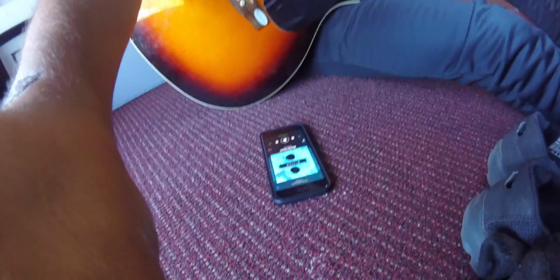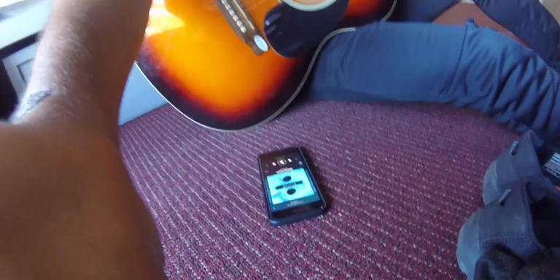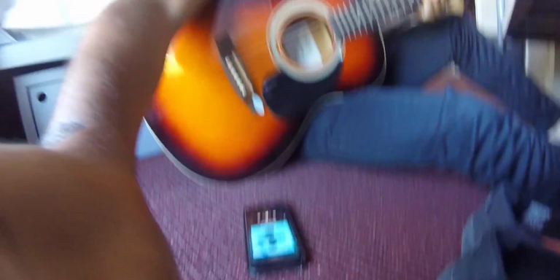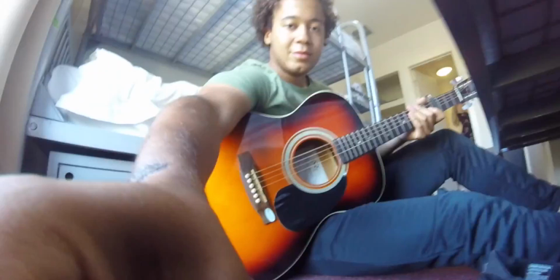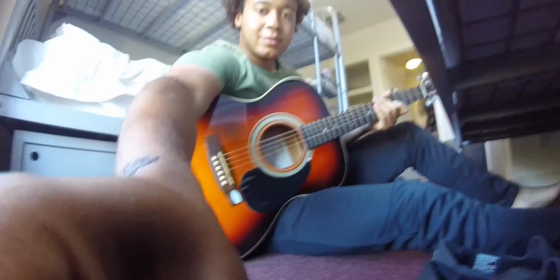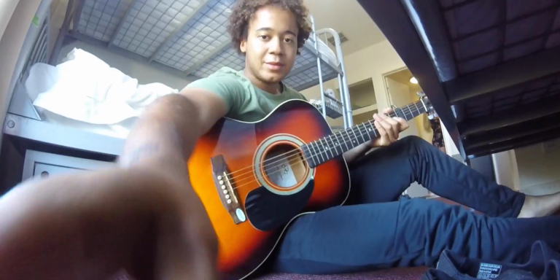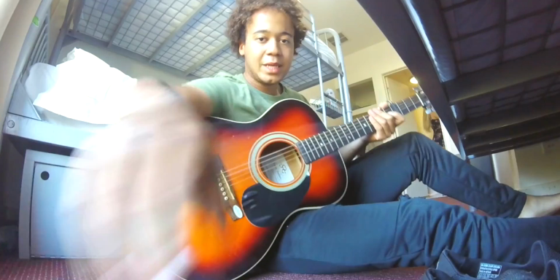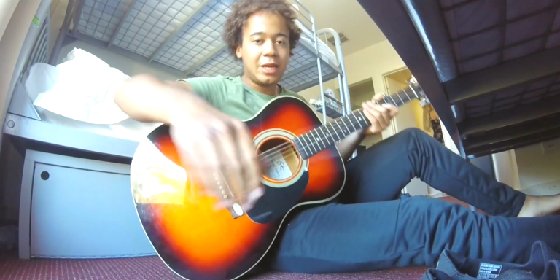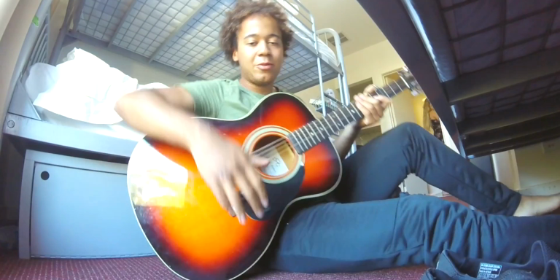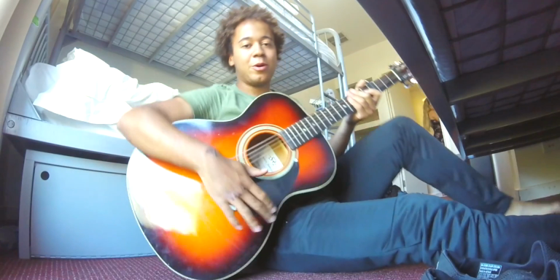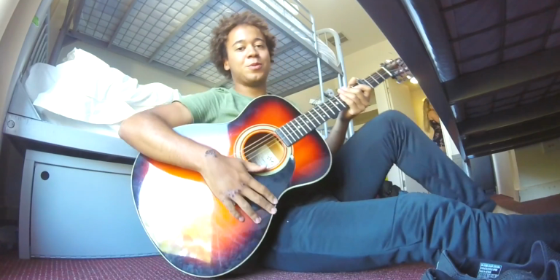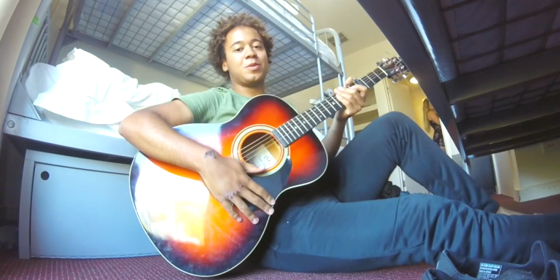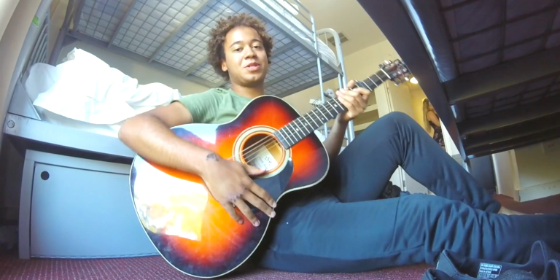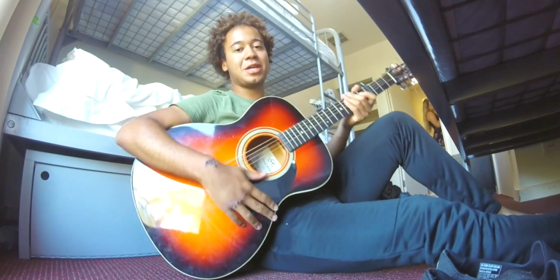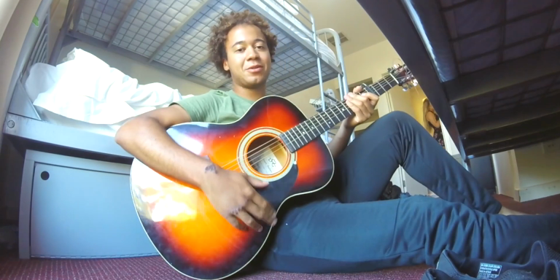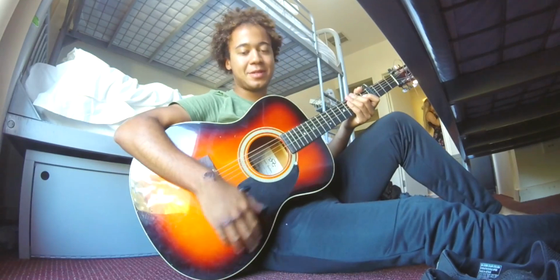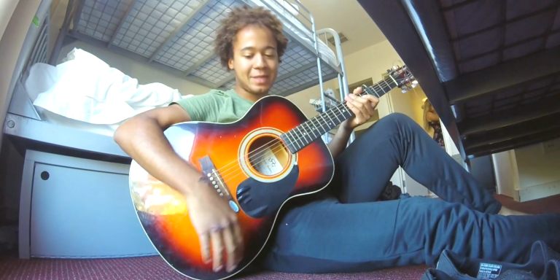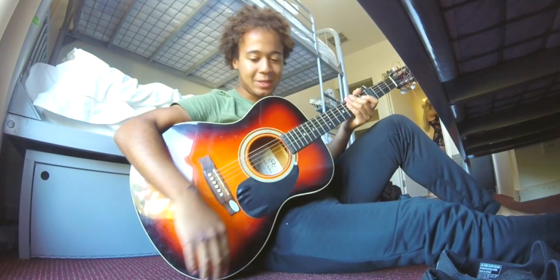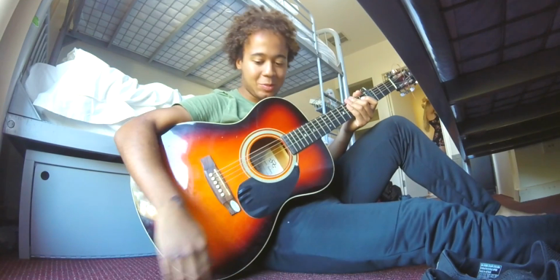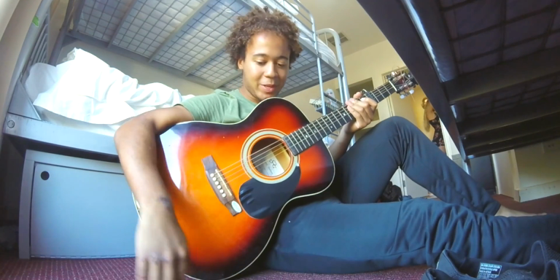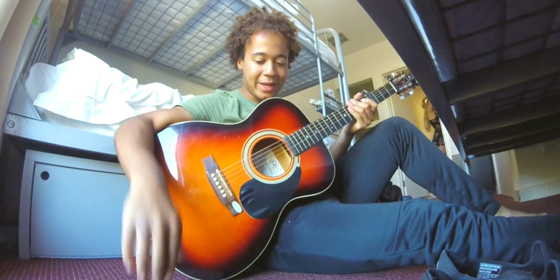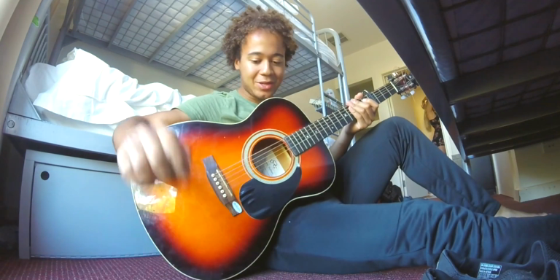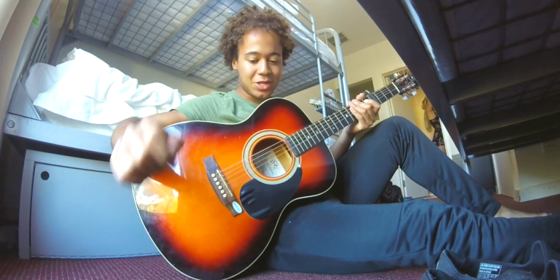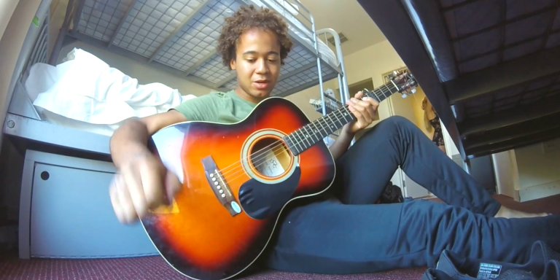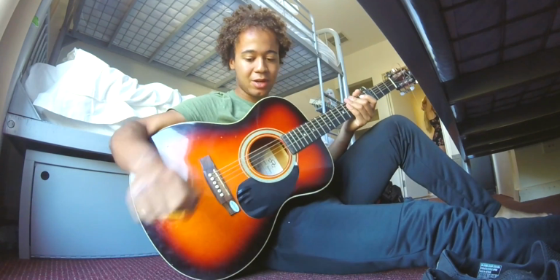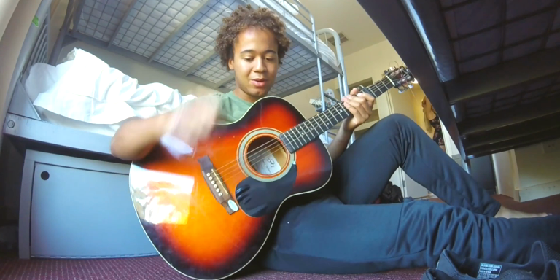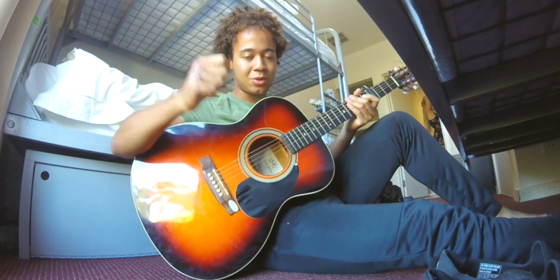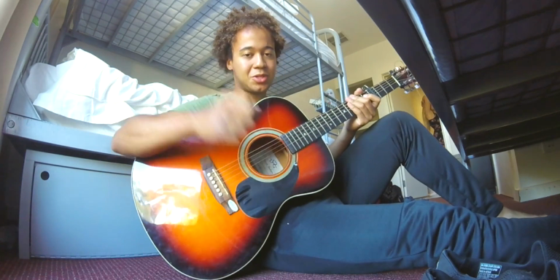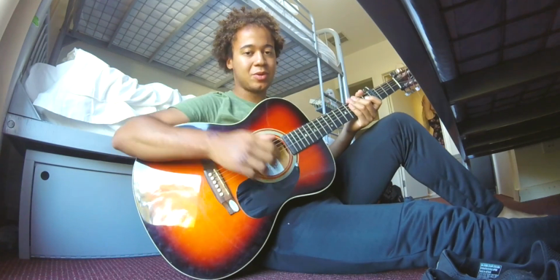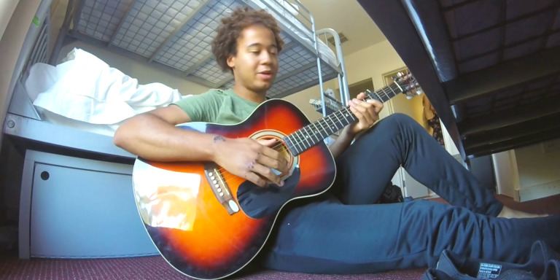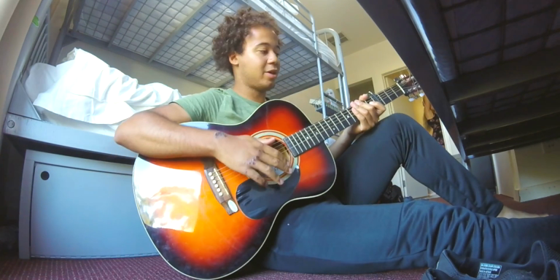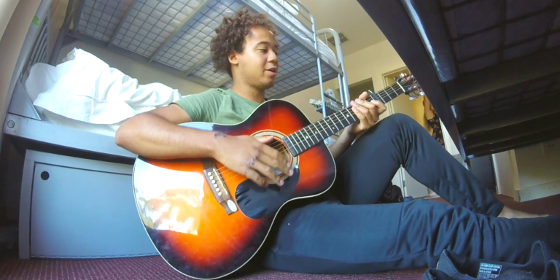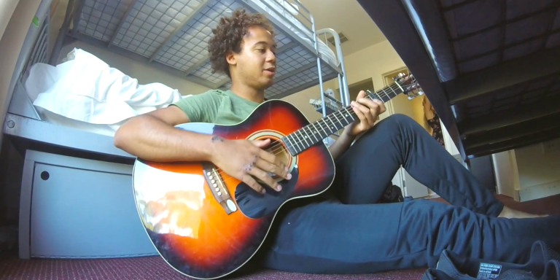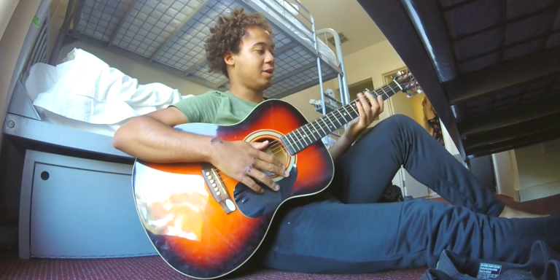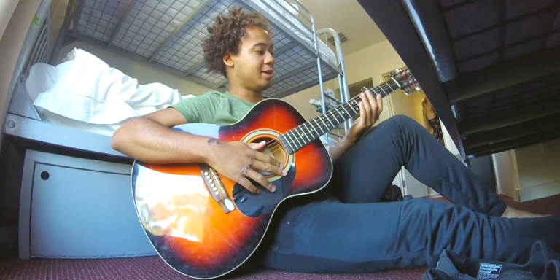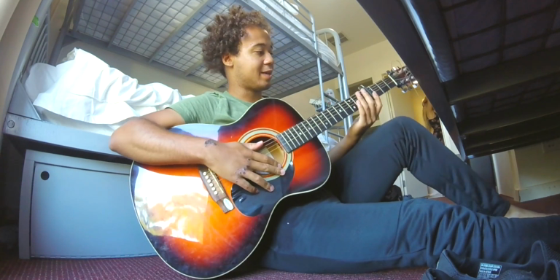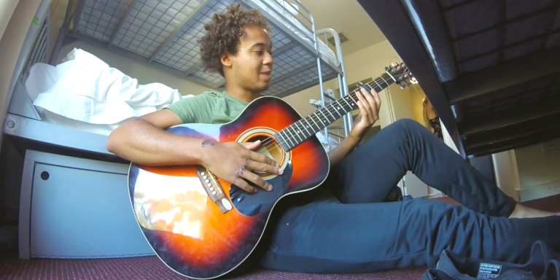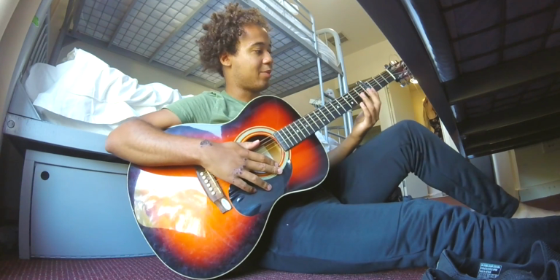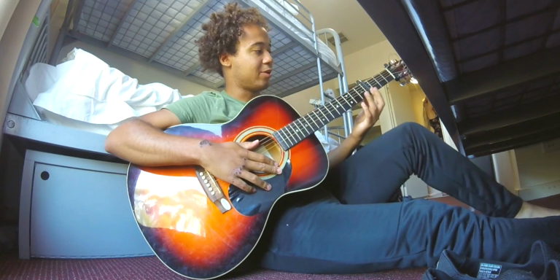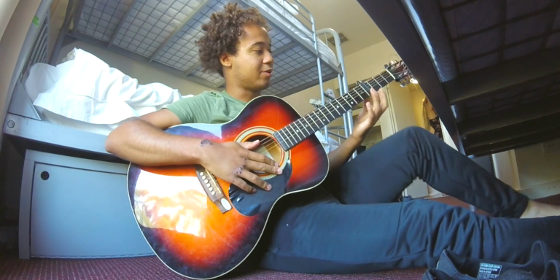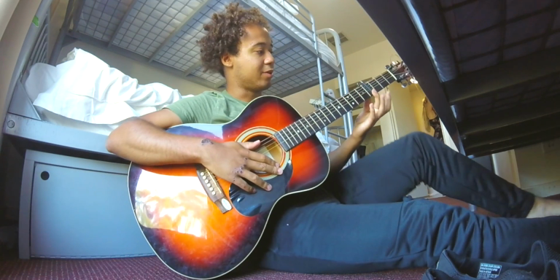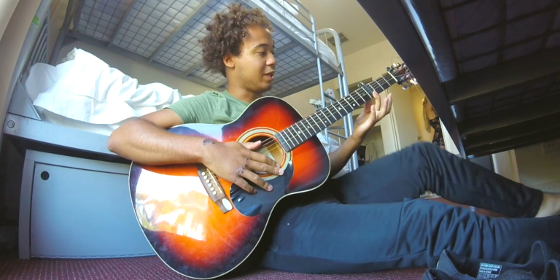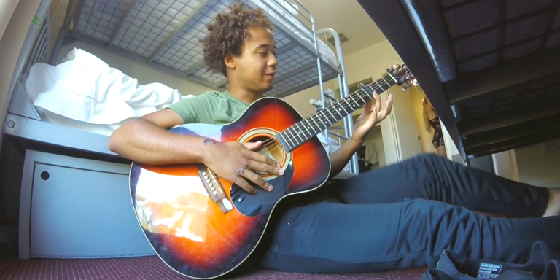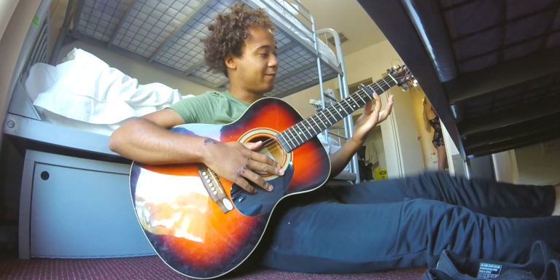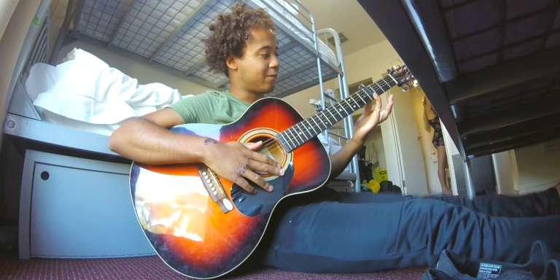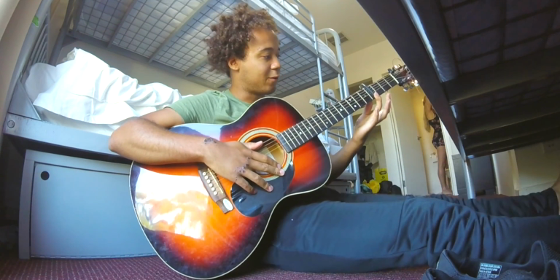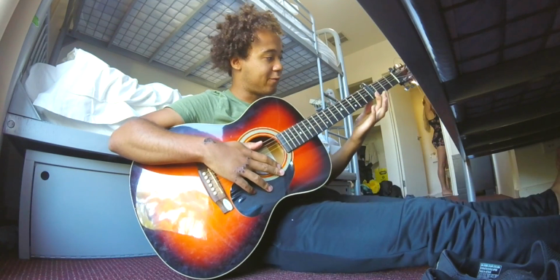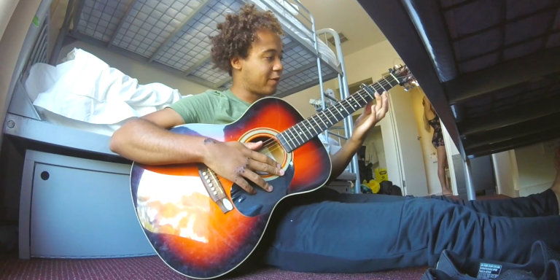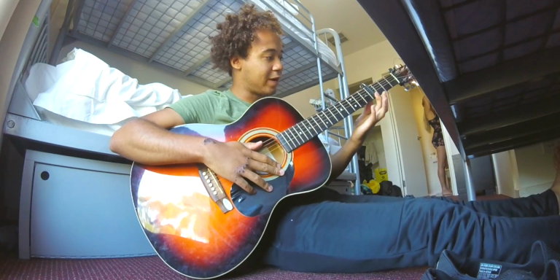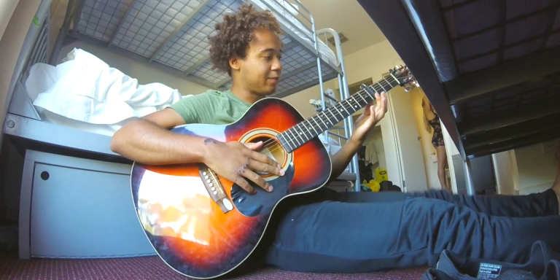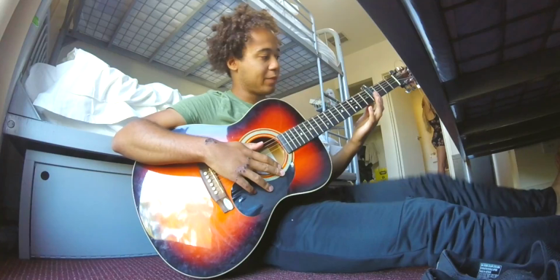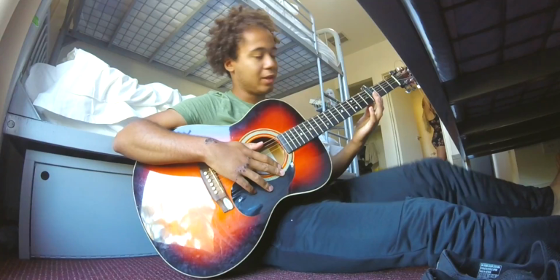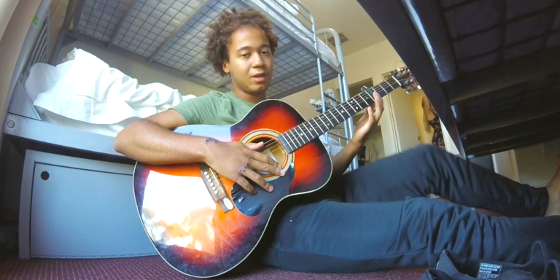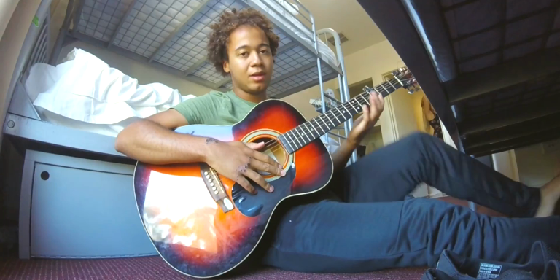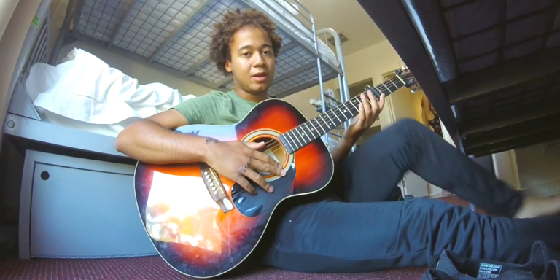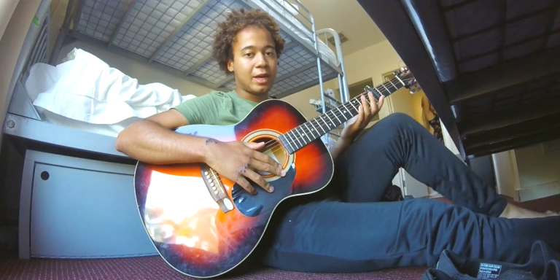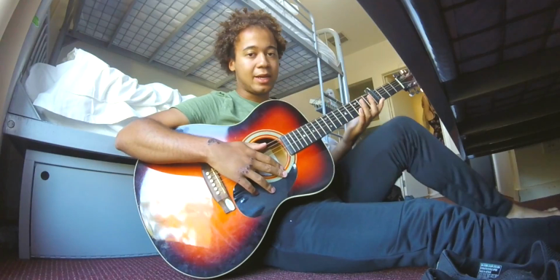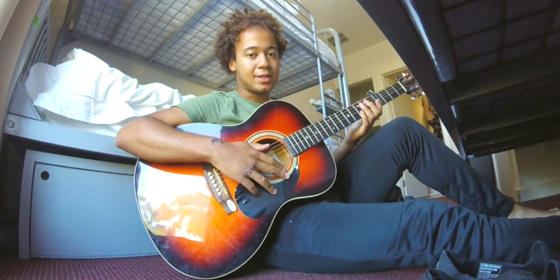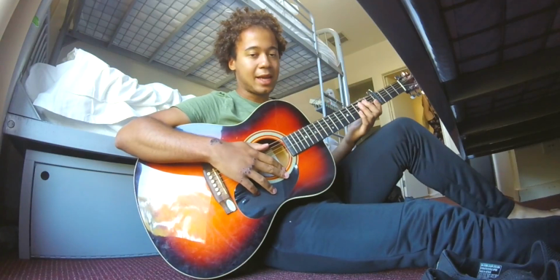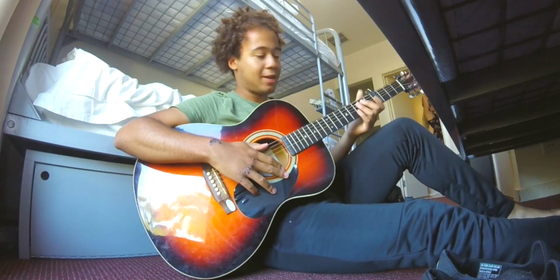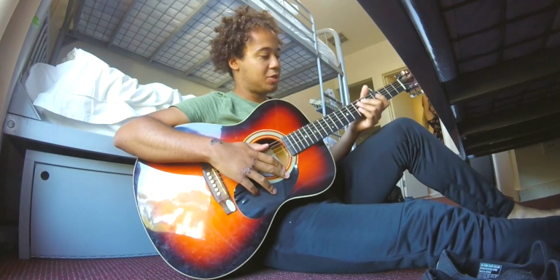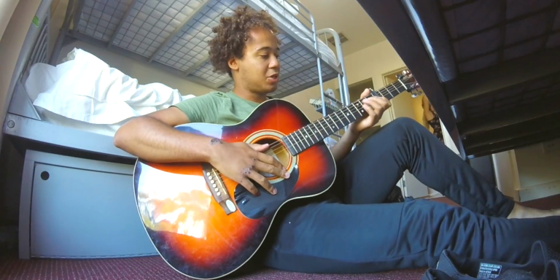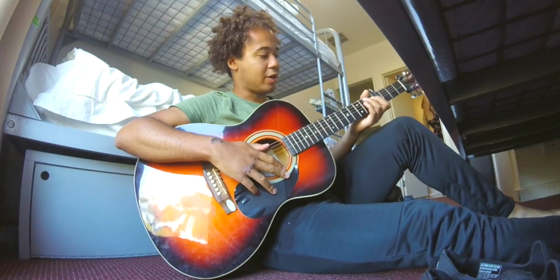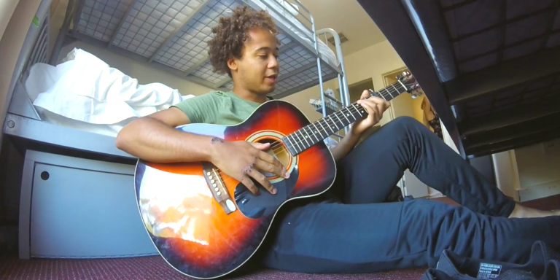Hello and welcome to my channel. This is how to play Ed Sheeran's 'What Do I Know?' You need a capo on the 4th fret and it's standard tuning.